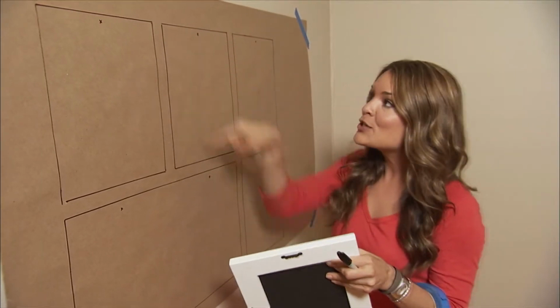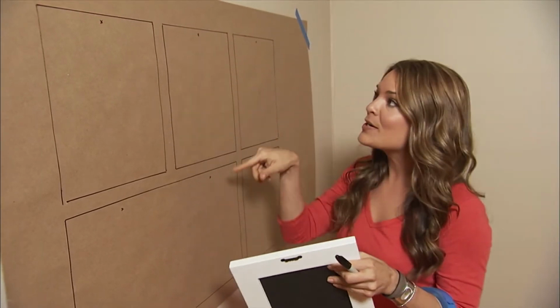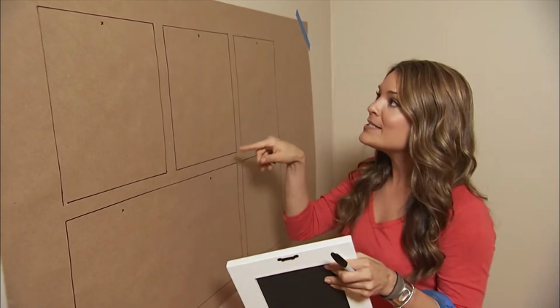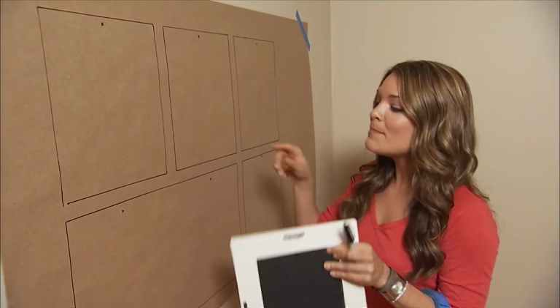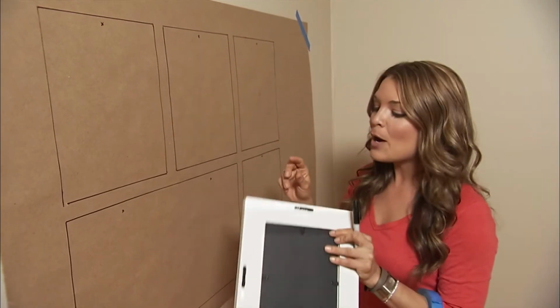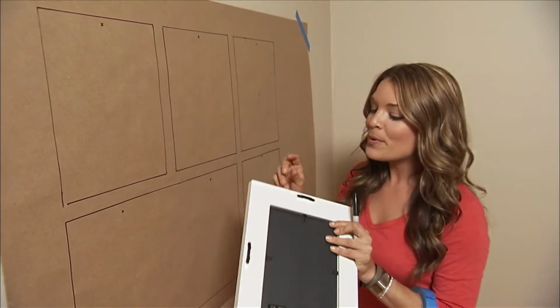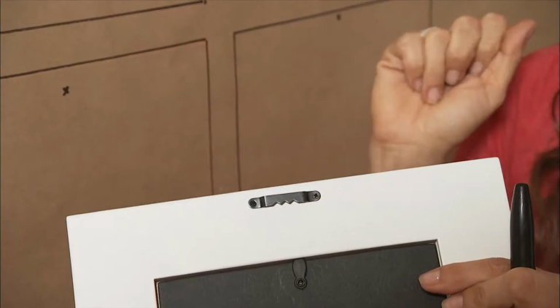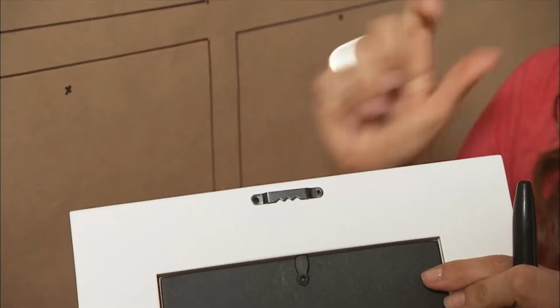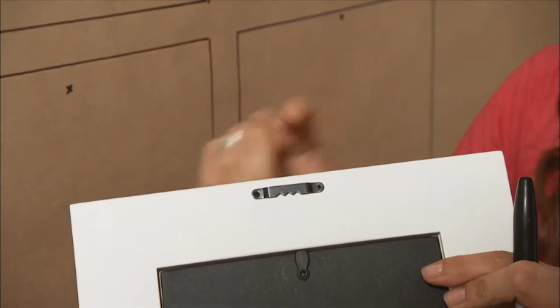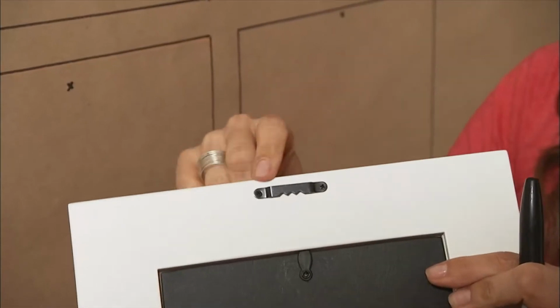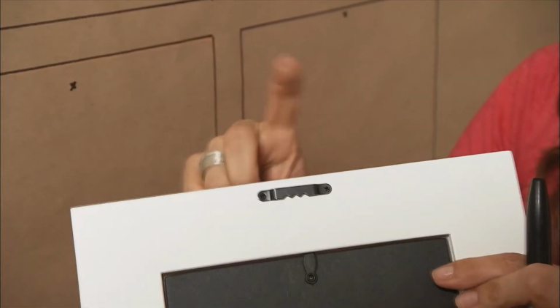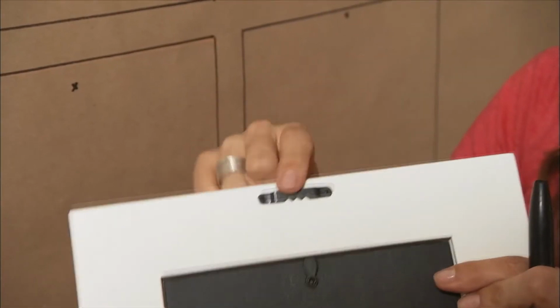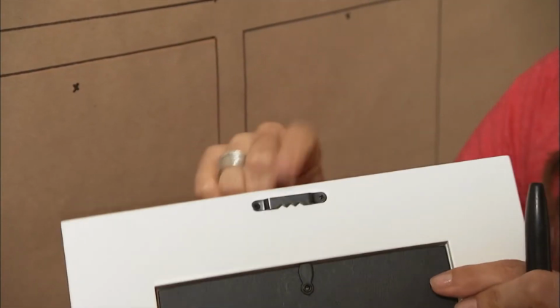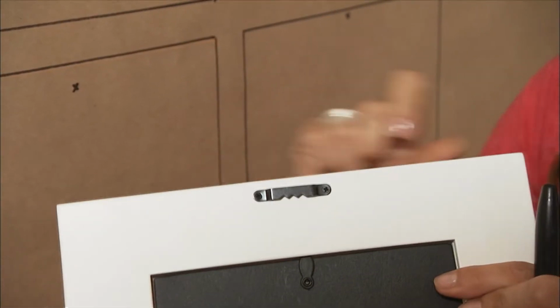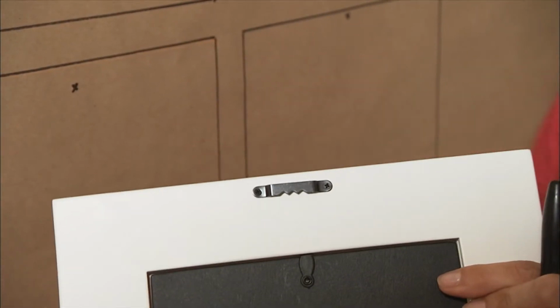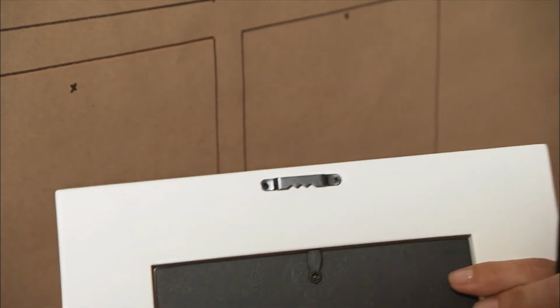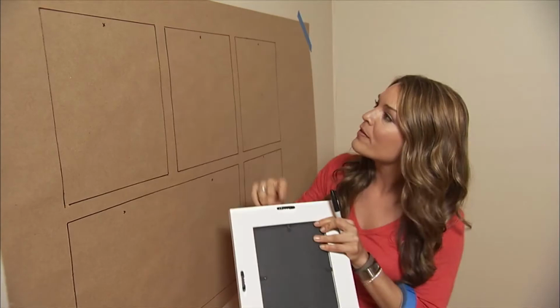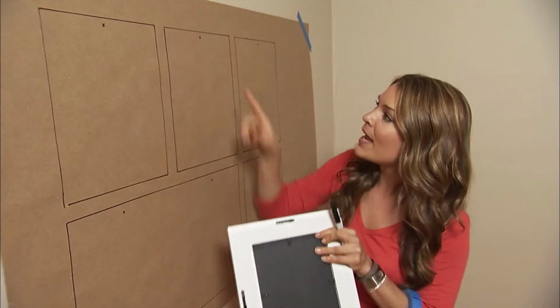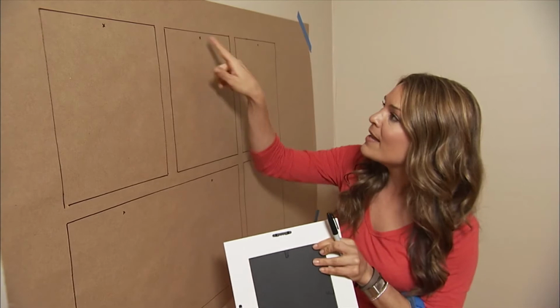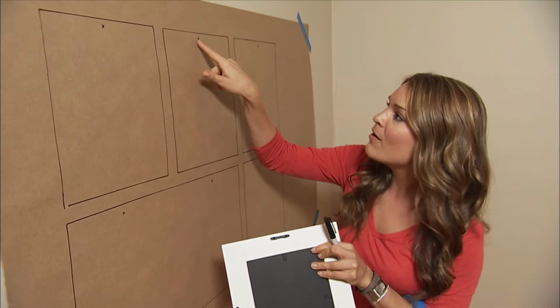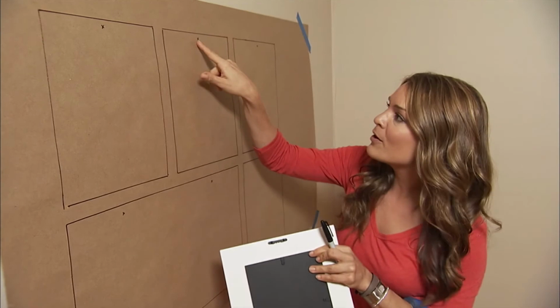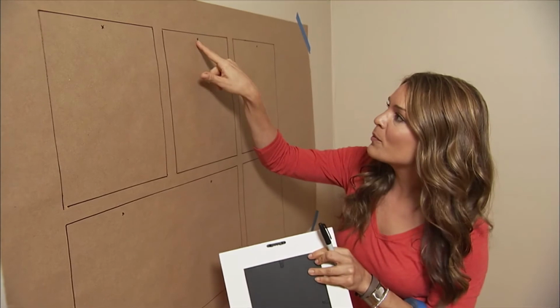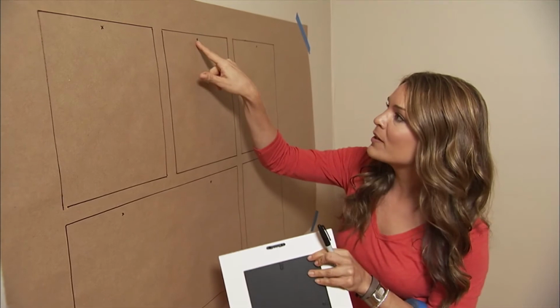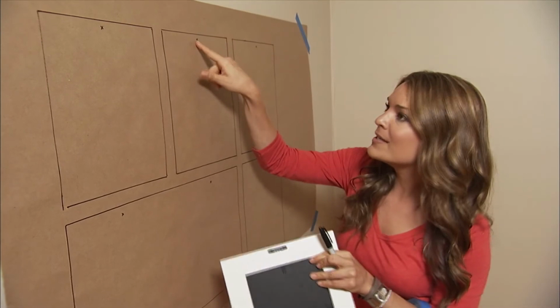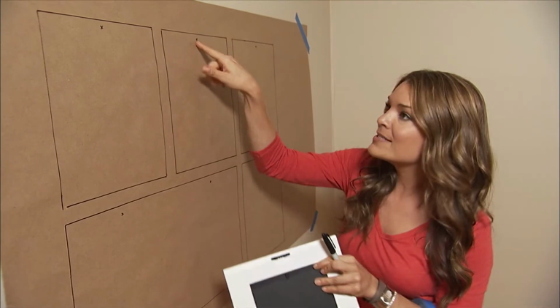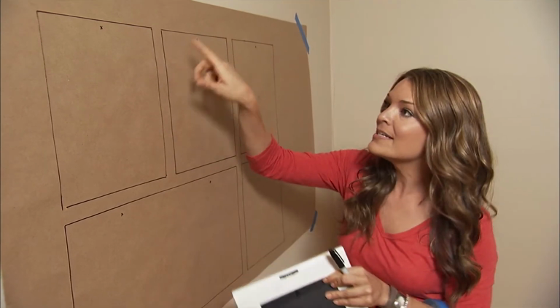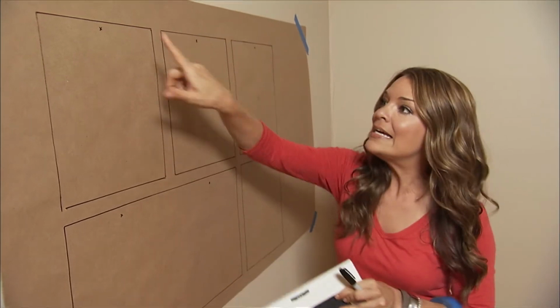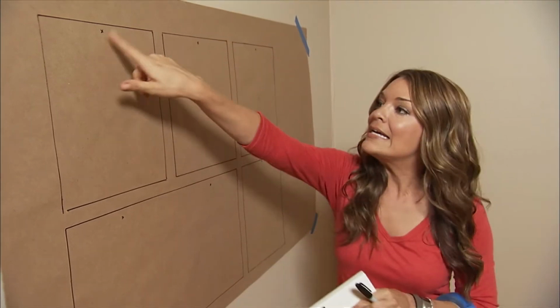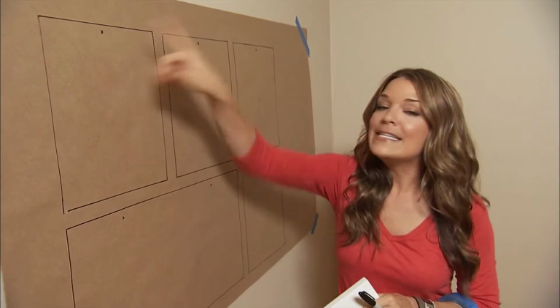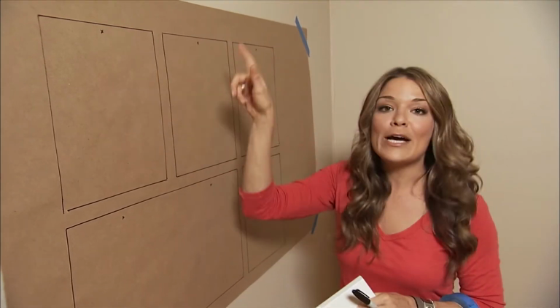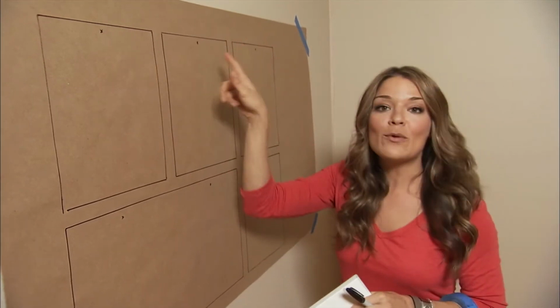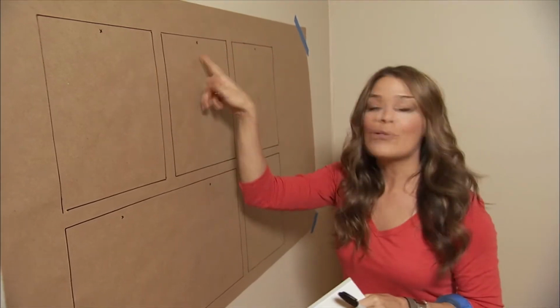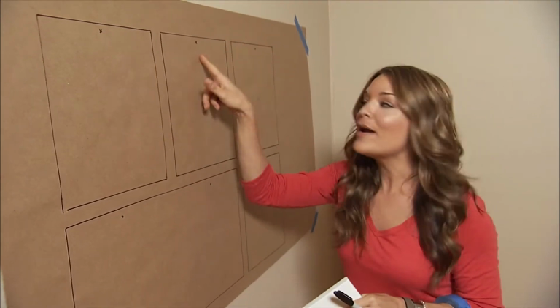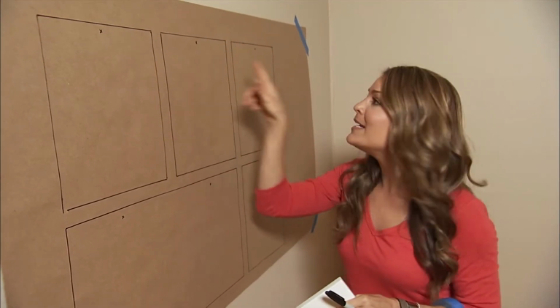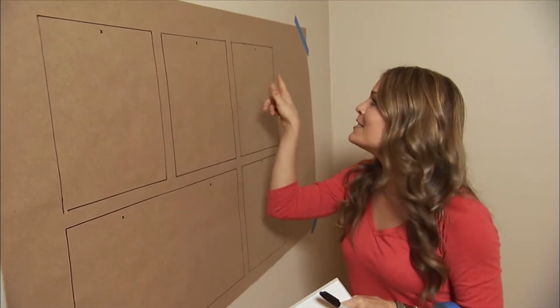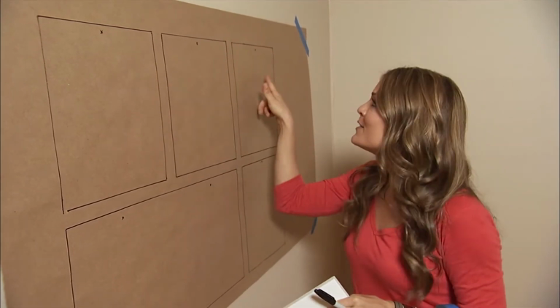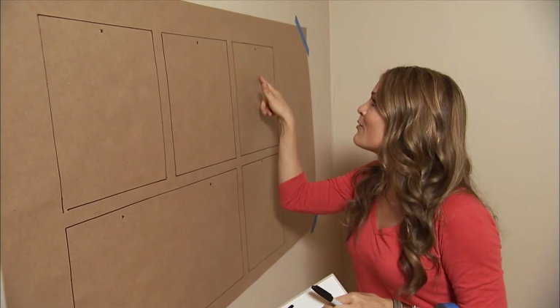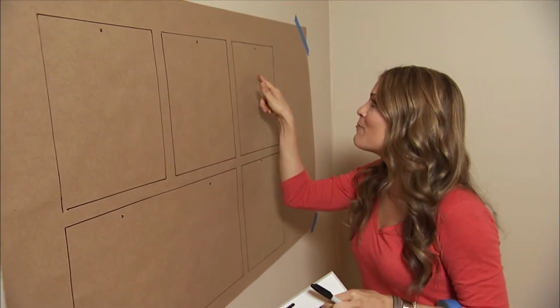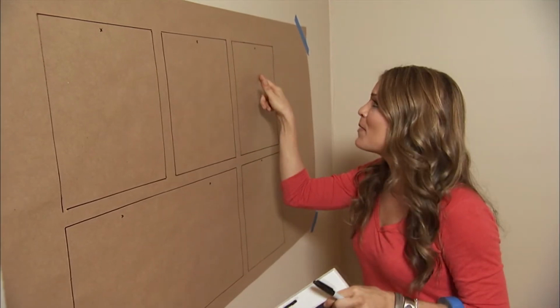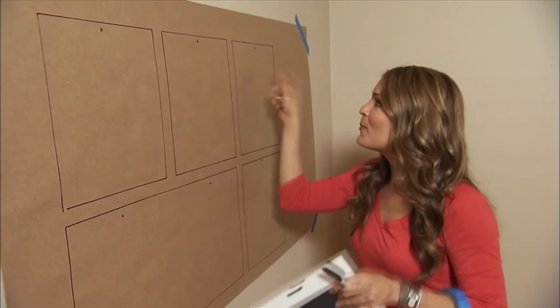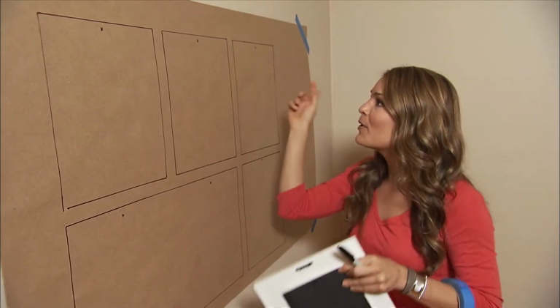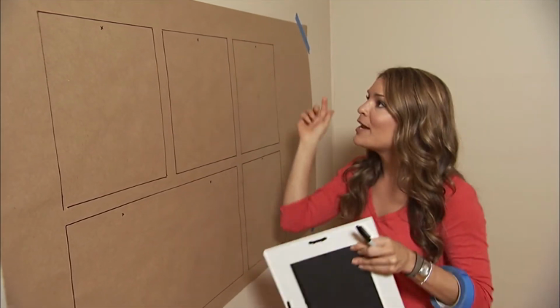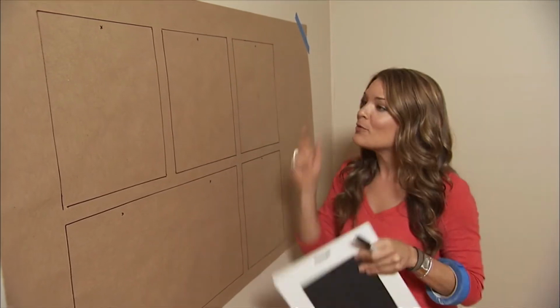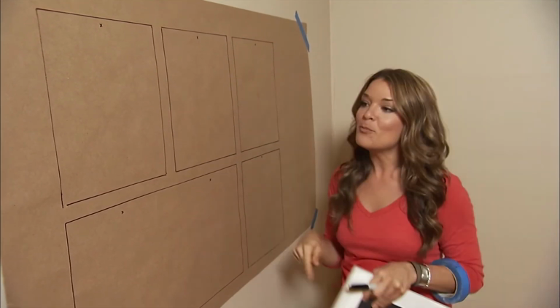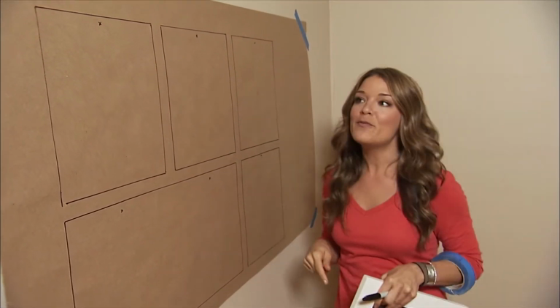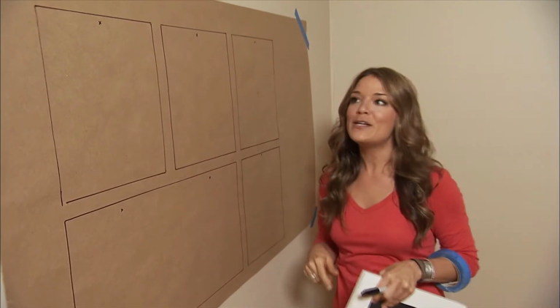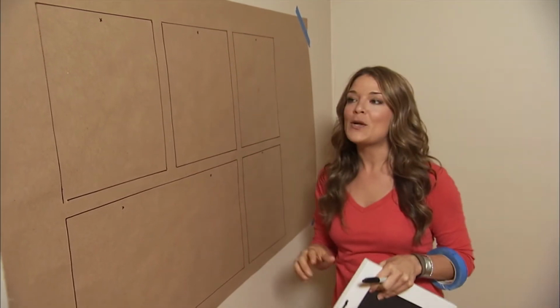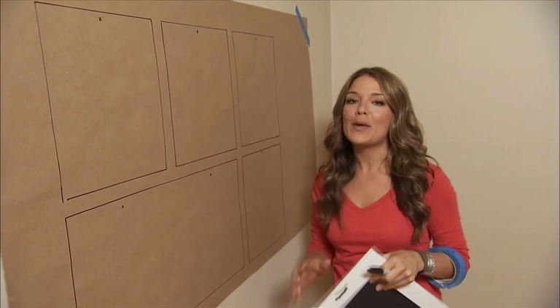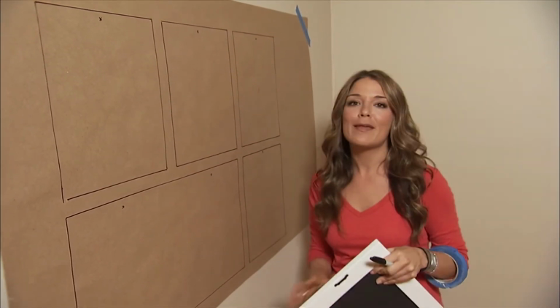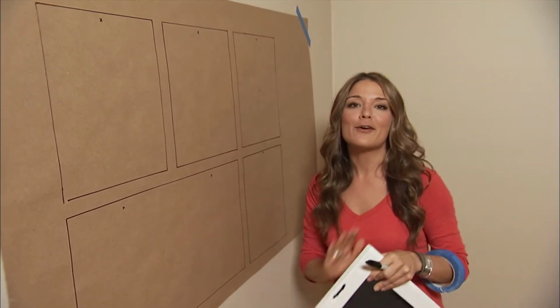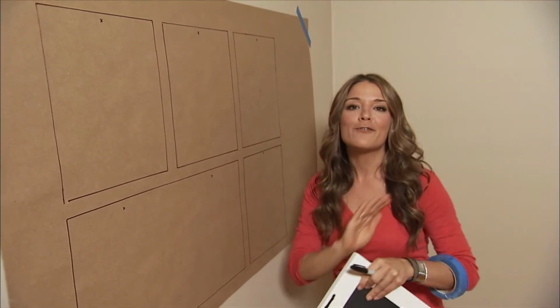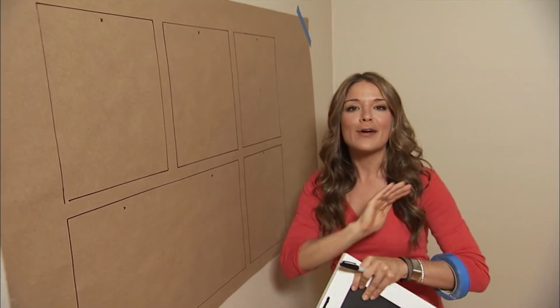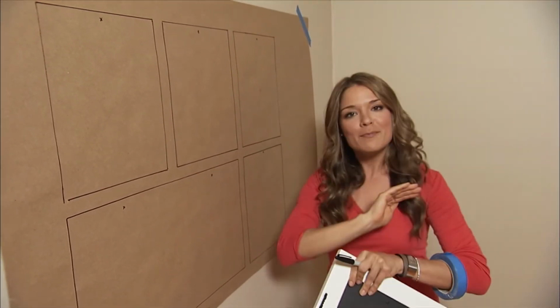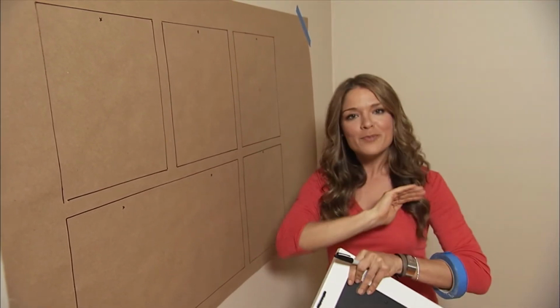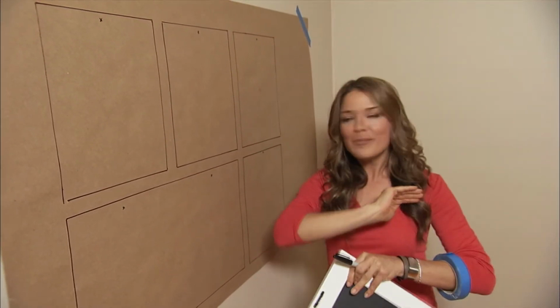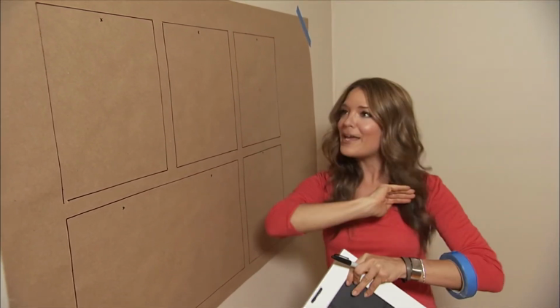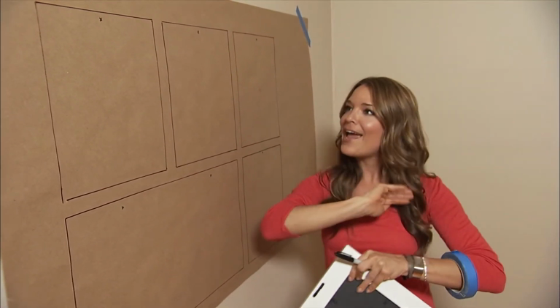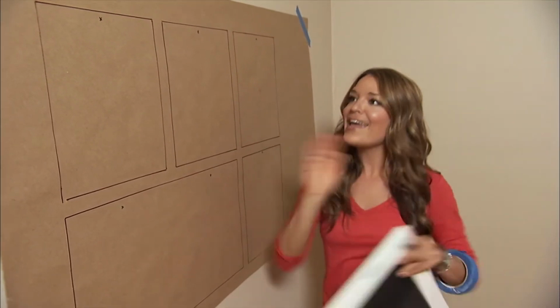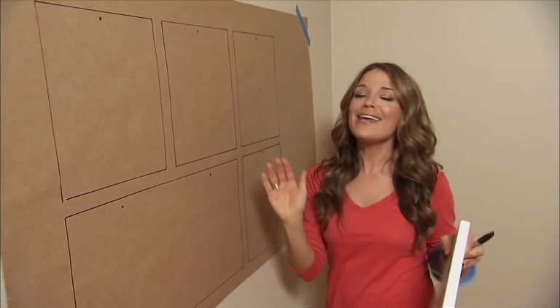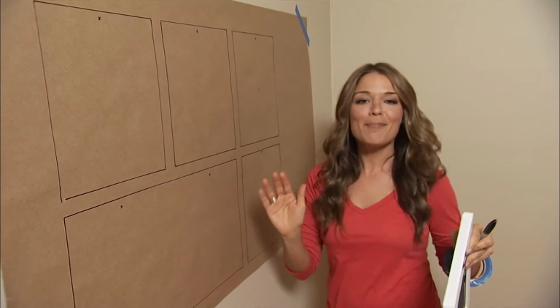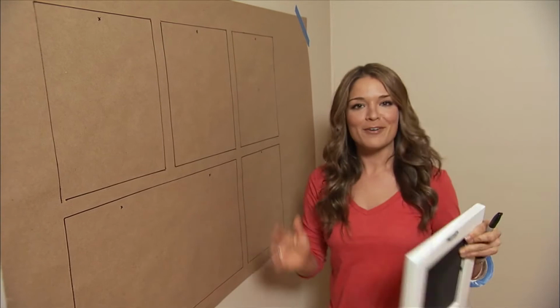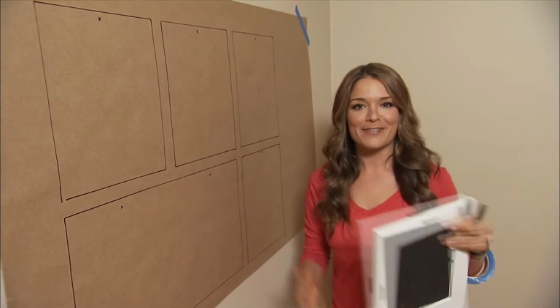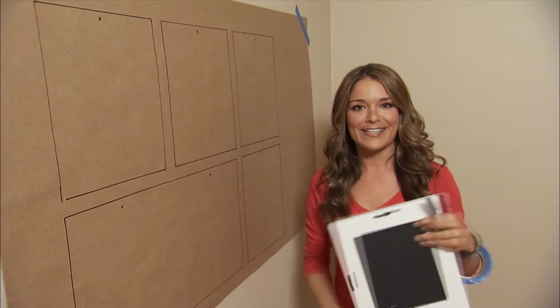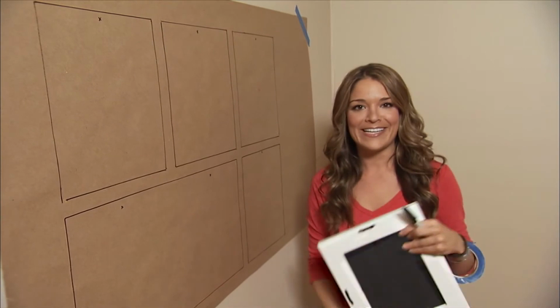Trace them out but also make a mark where the hanging hardware is. Nail right into the craft paper and remove it, knowing that your frame will be hanging perfectly.